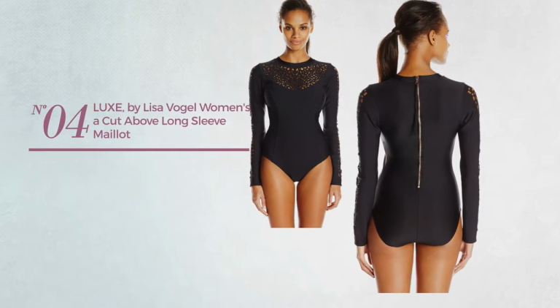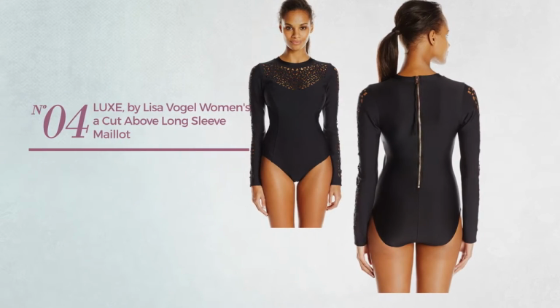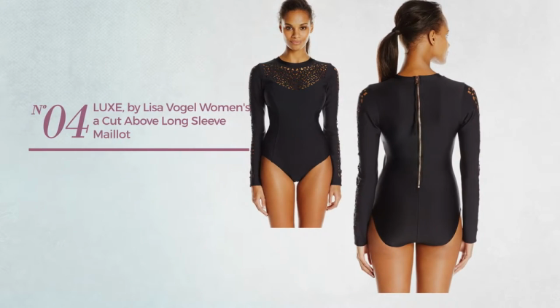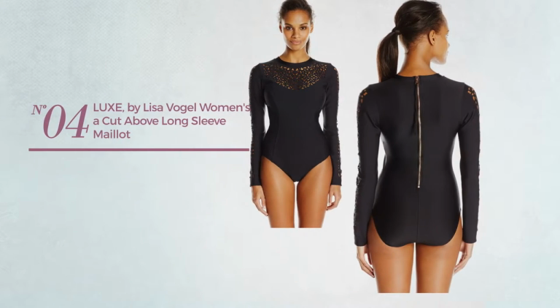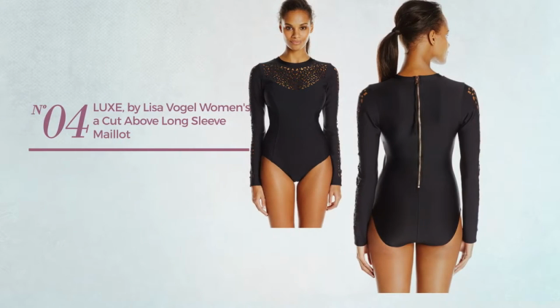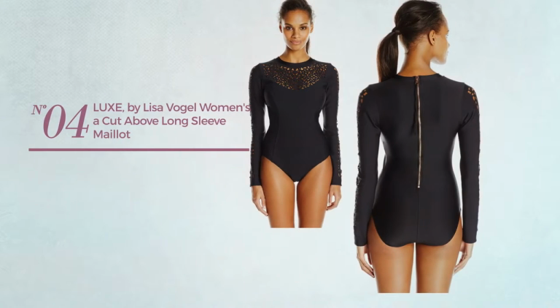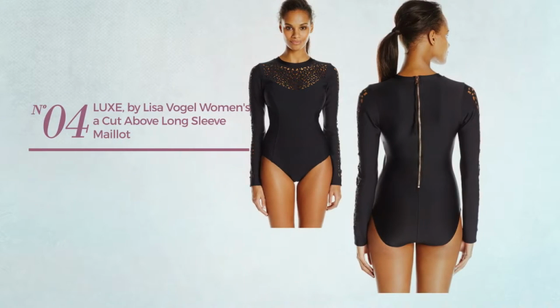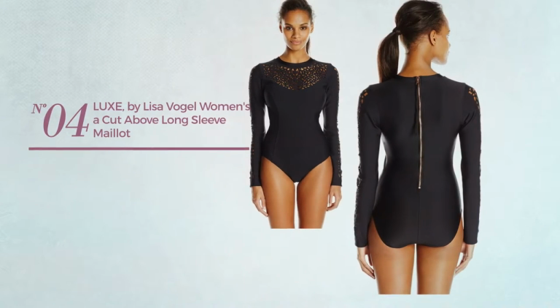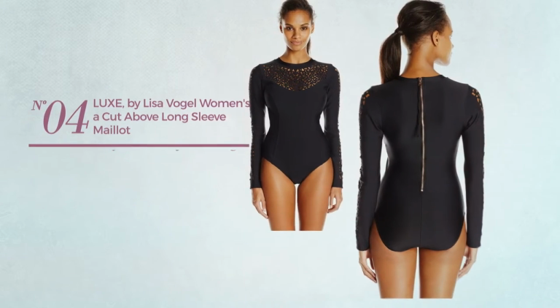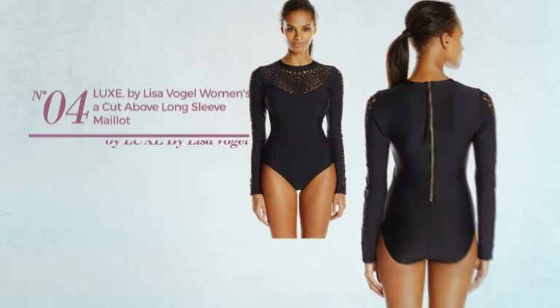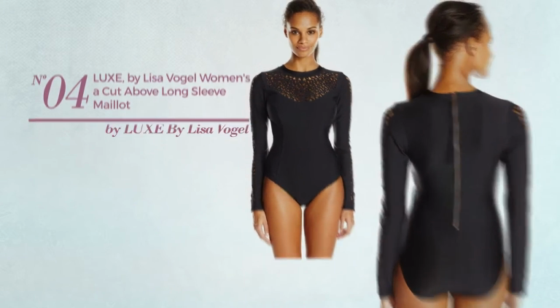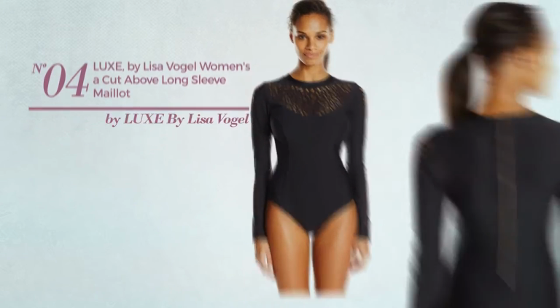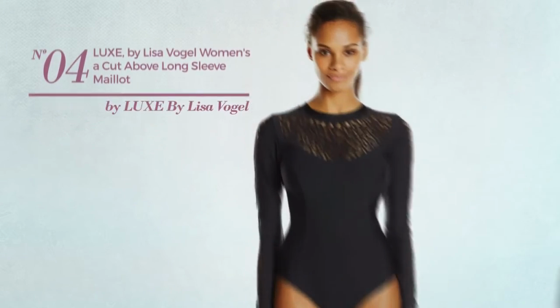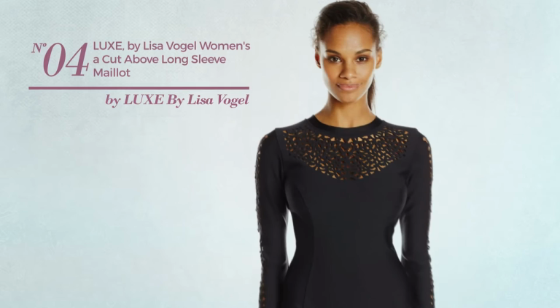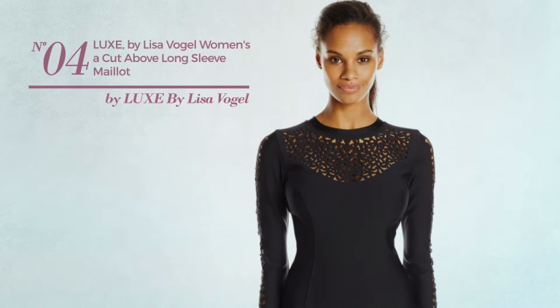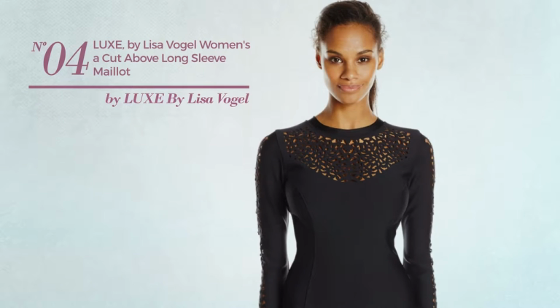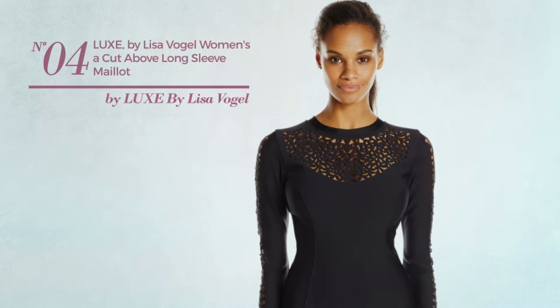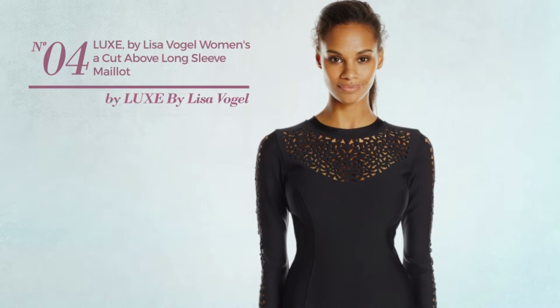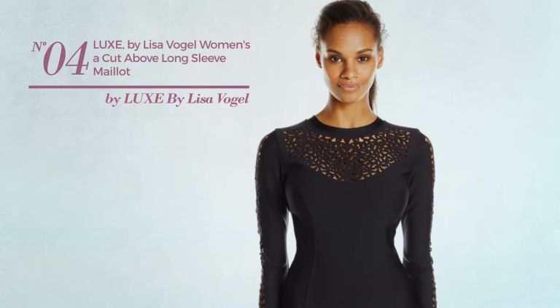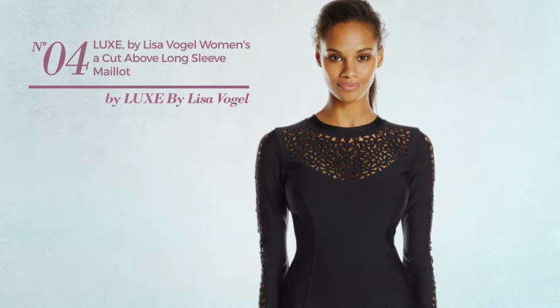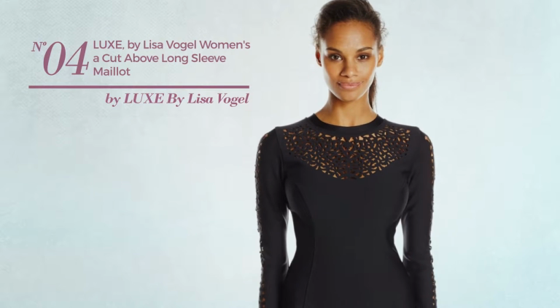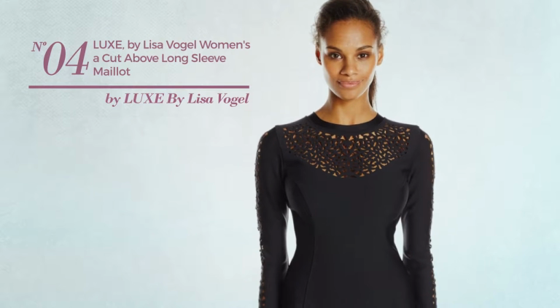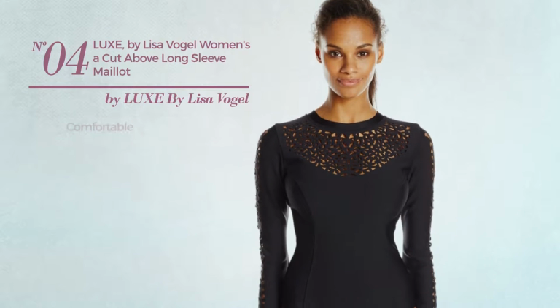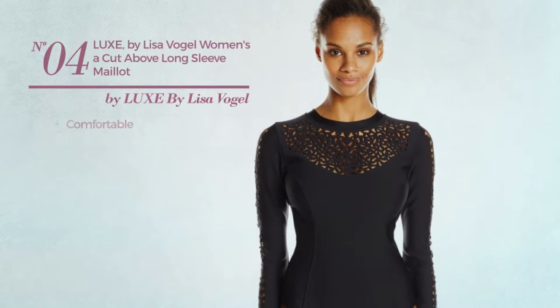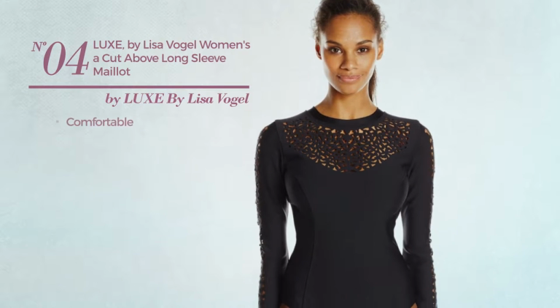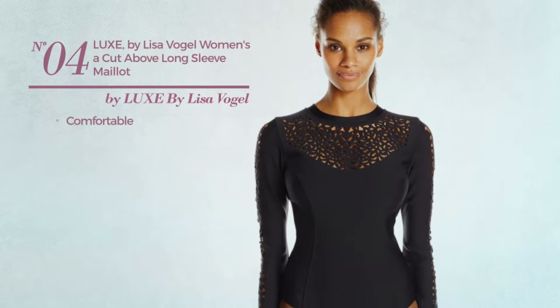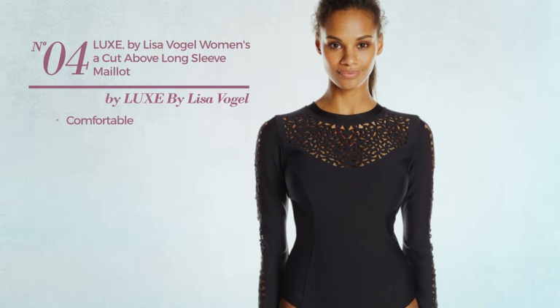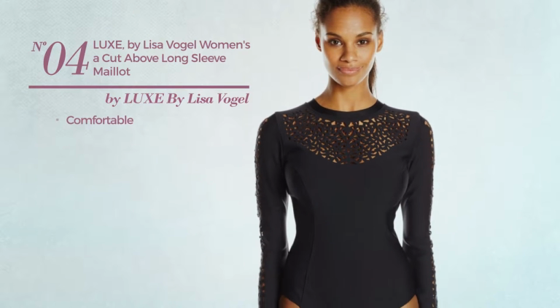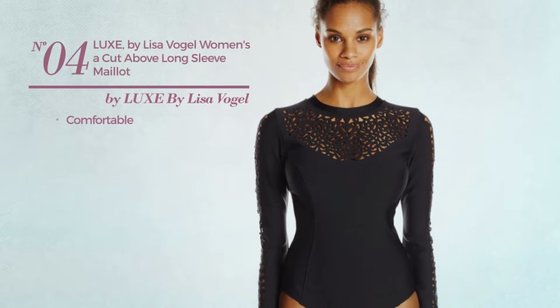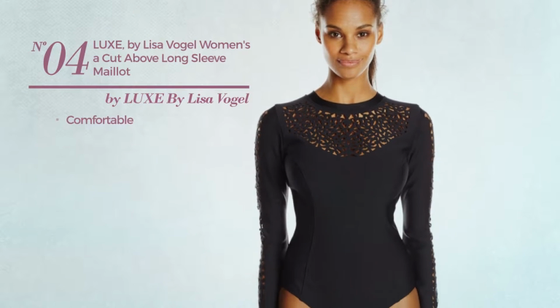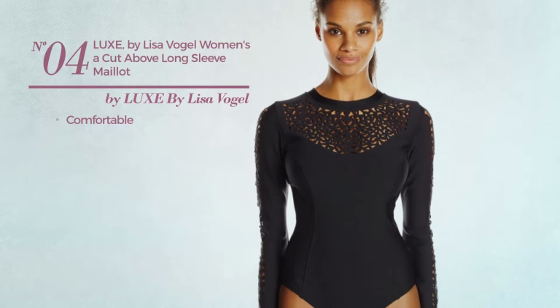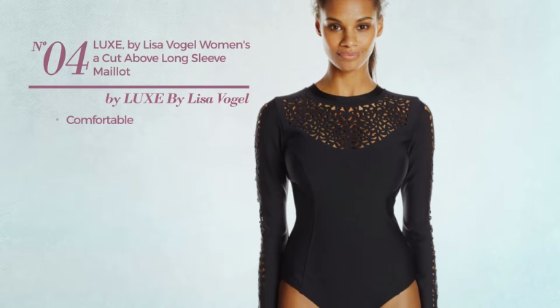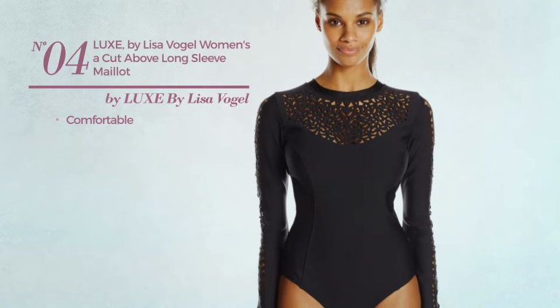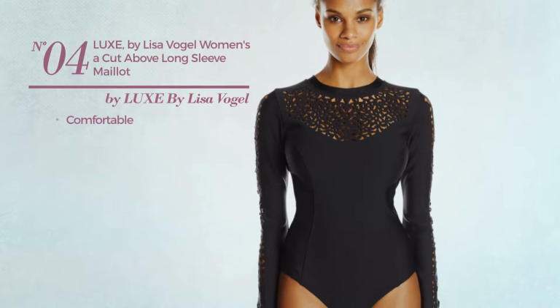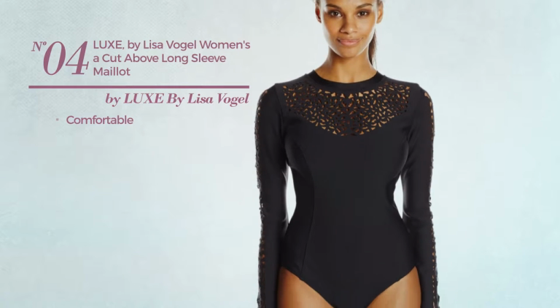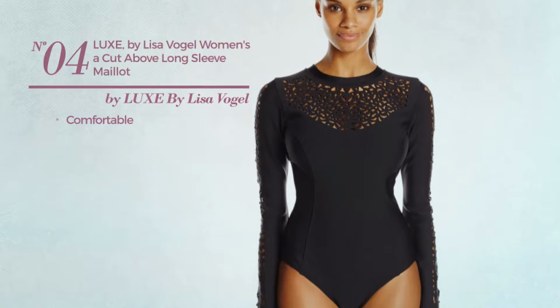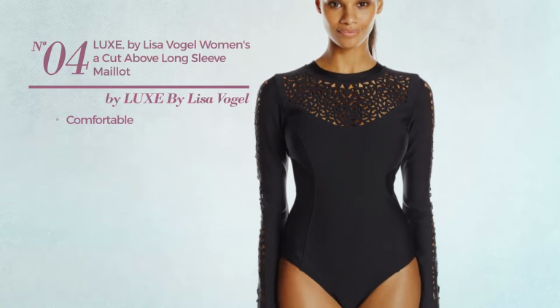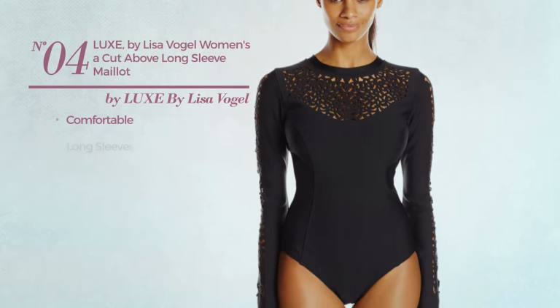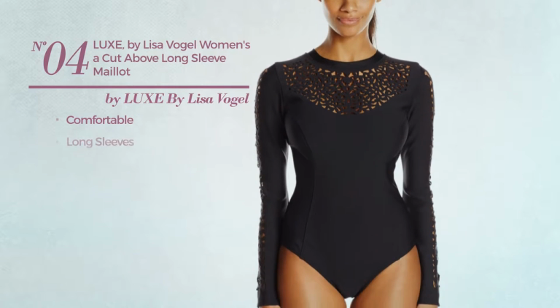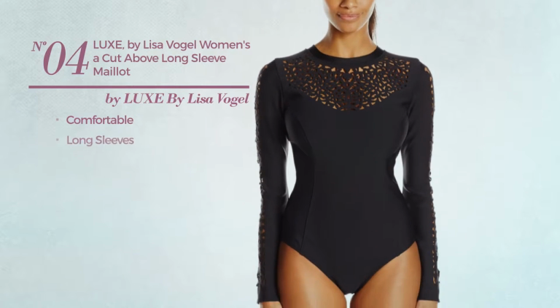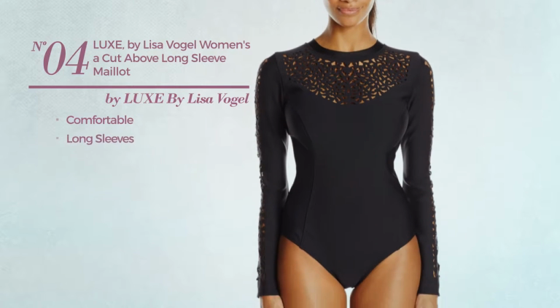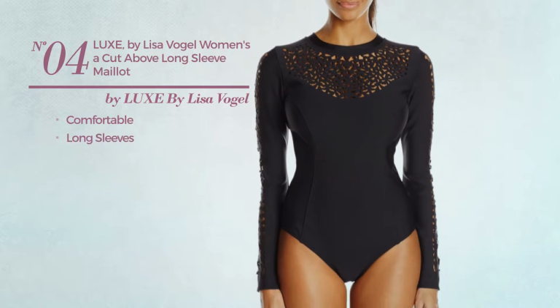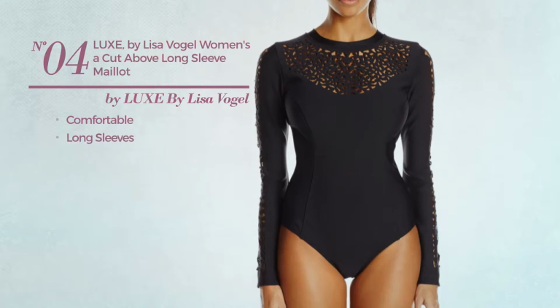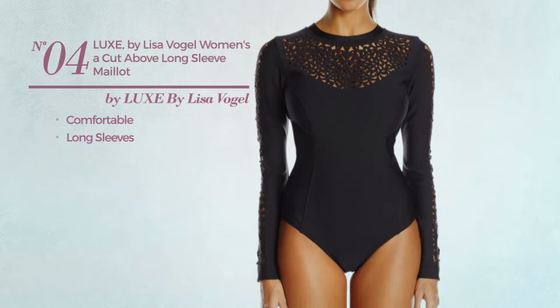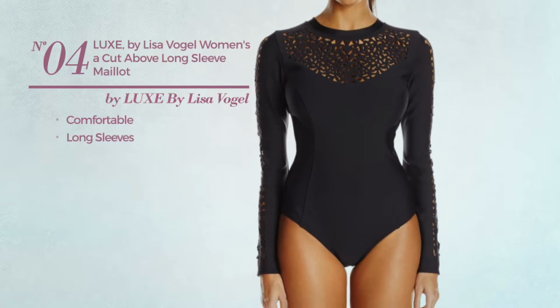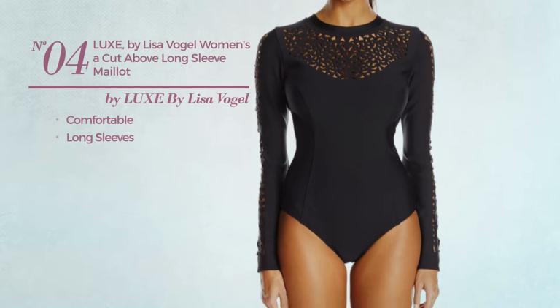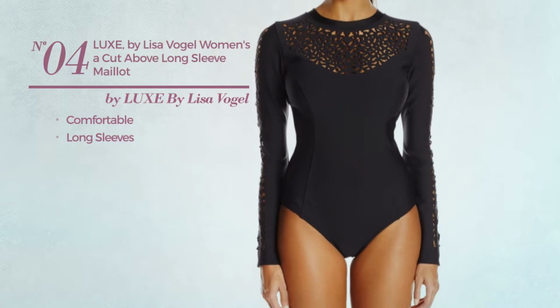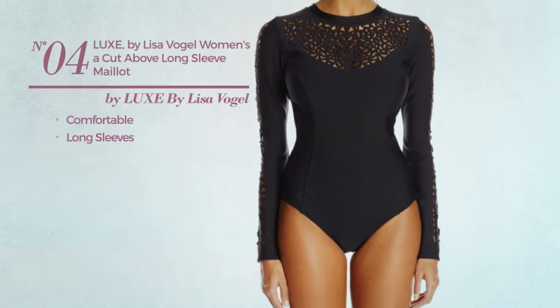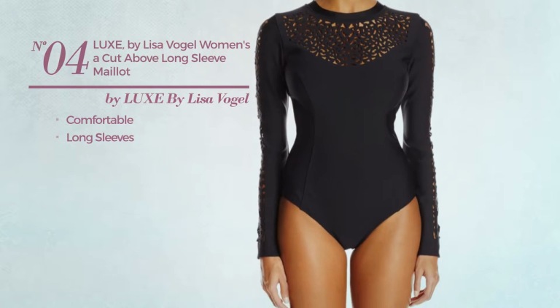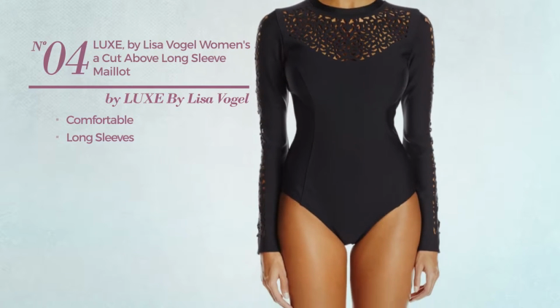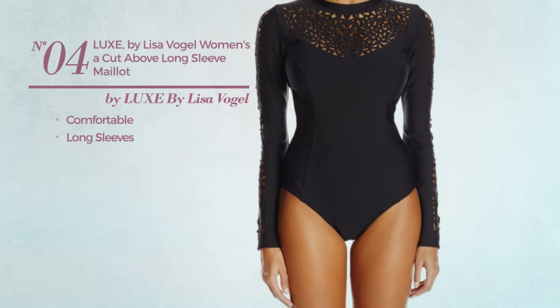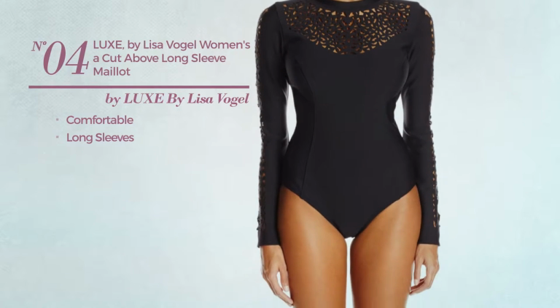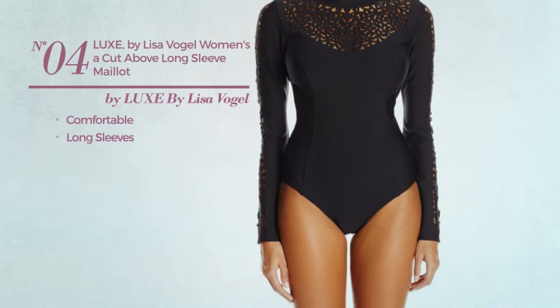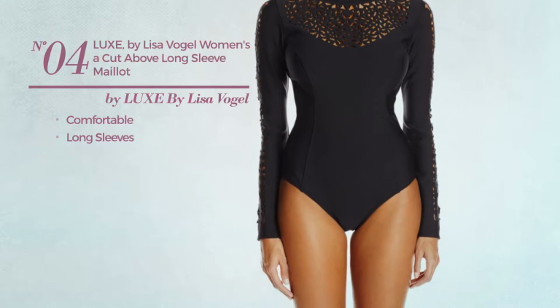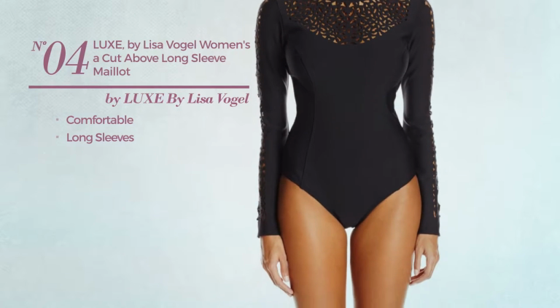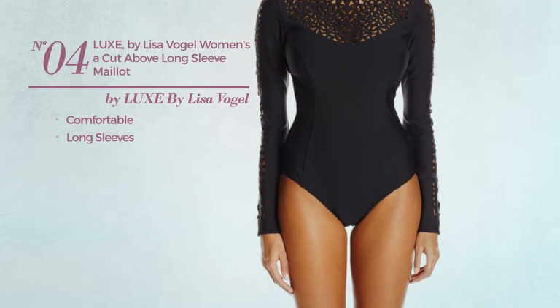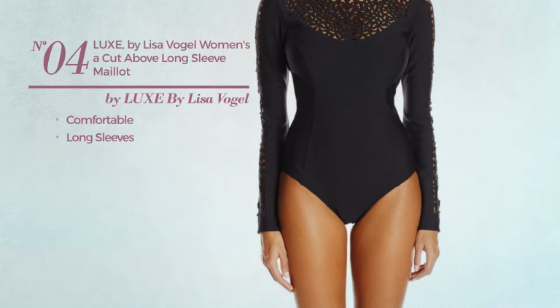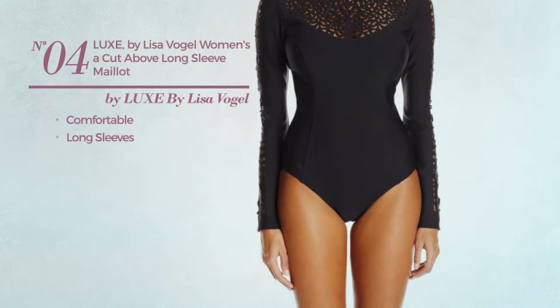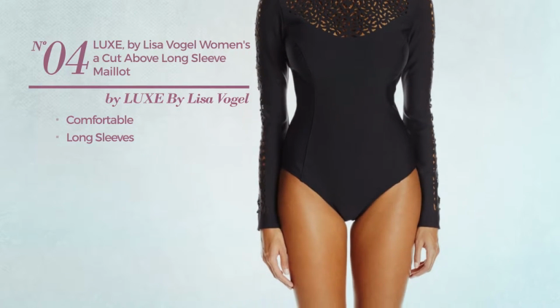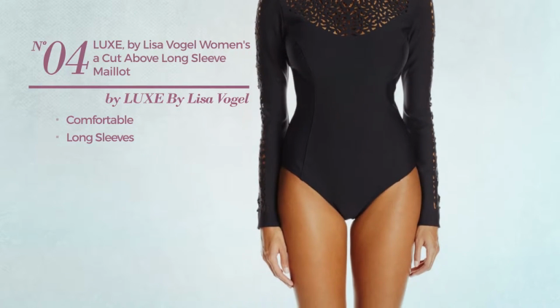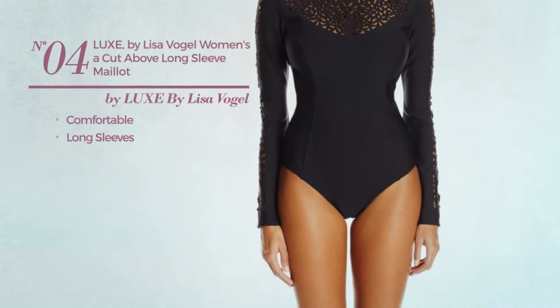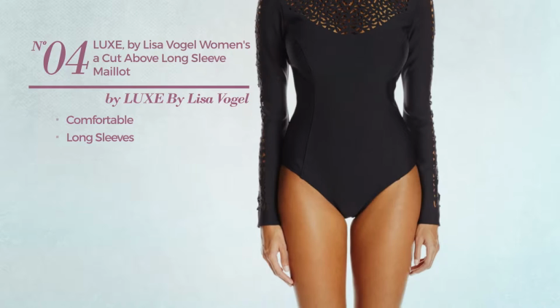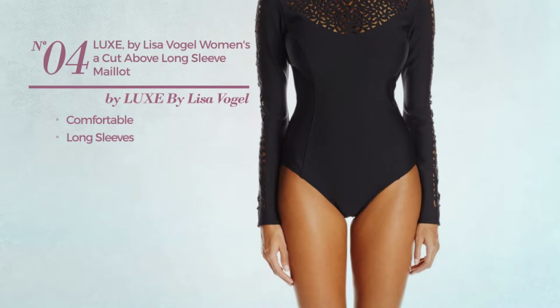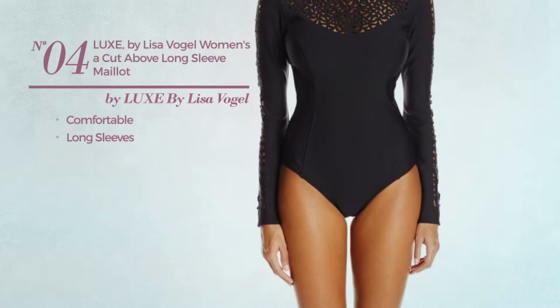Number 4. Crafted from comfortable material, with long sleeves. Available in 2 colors.